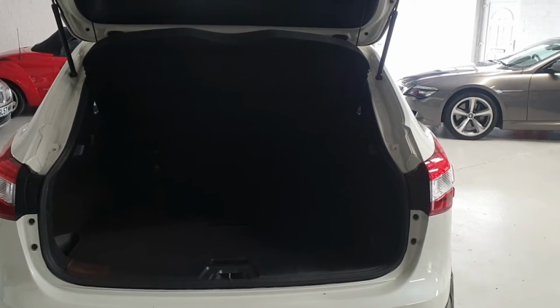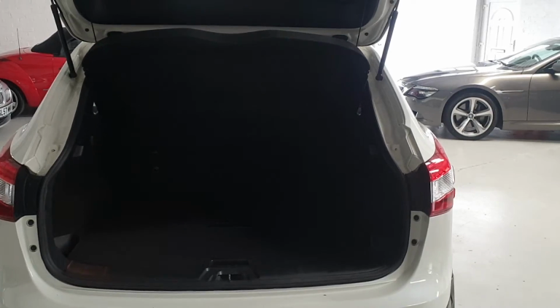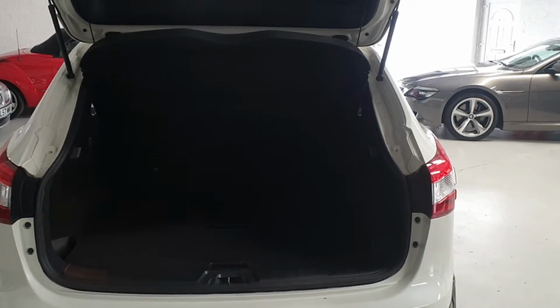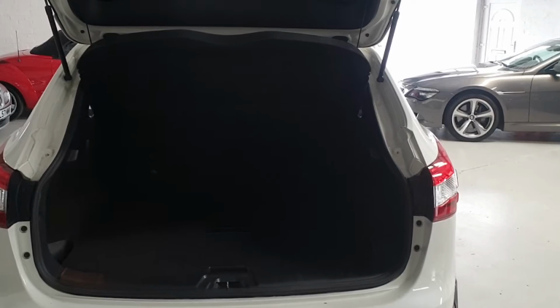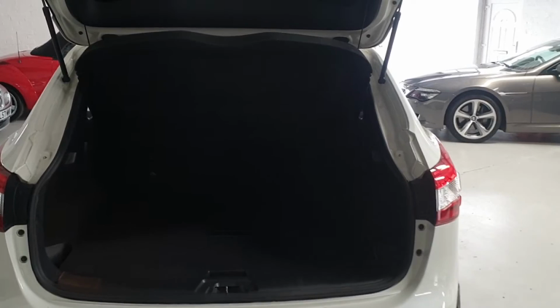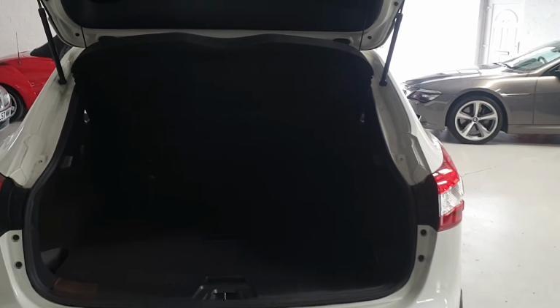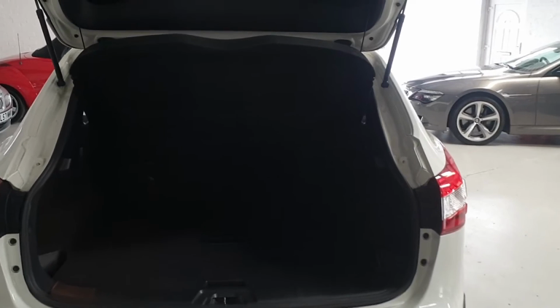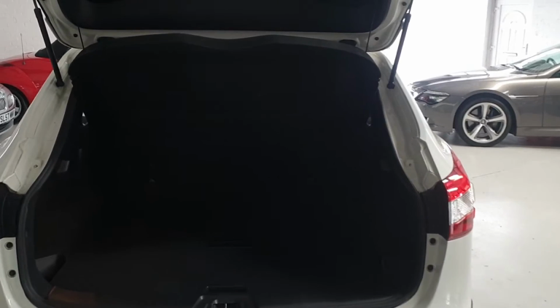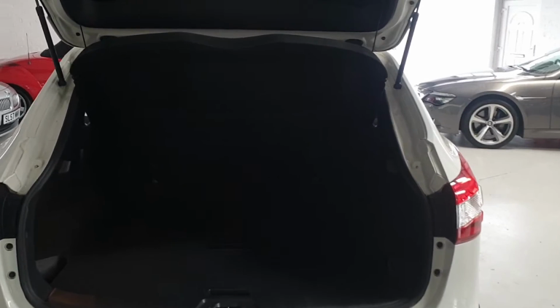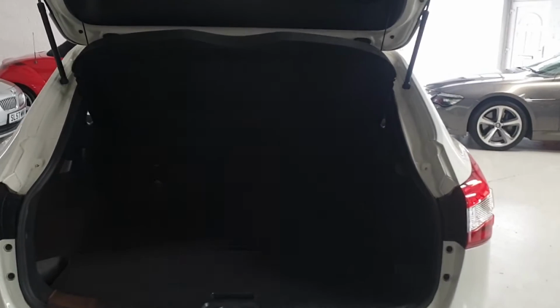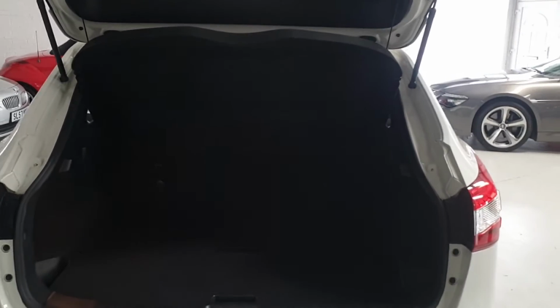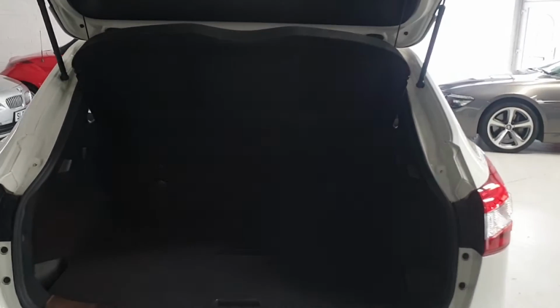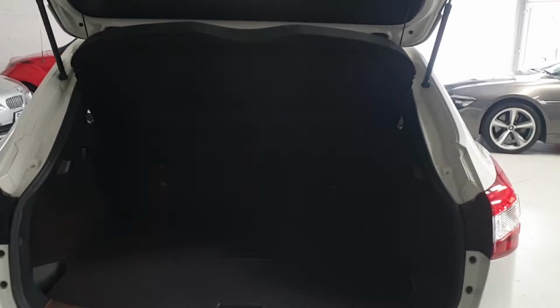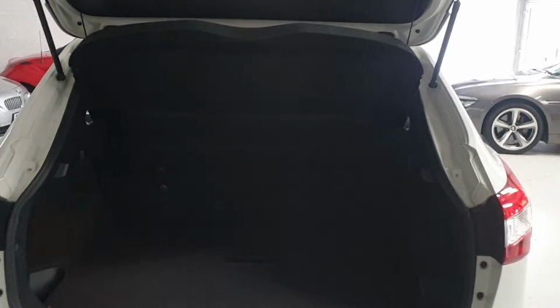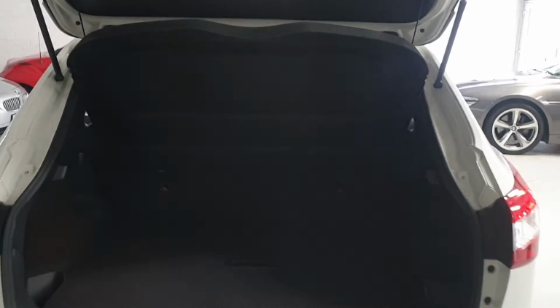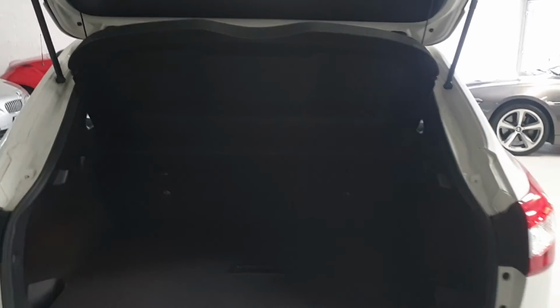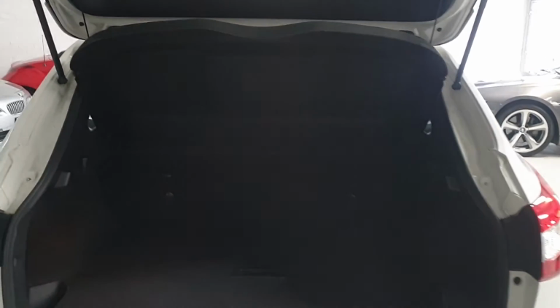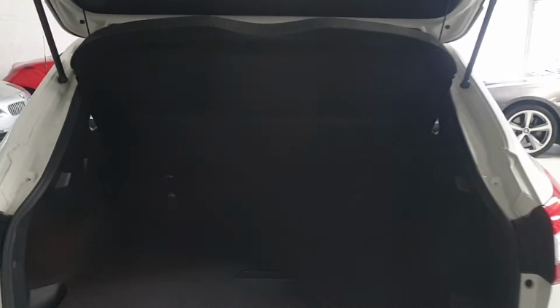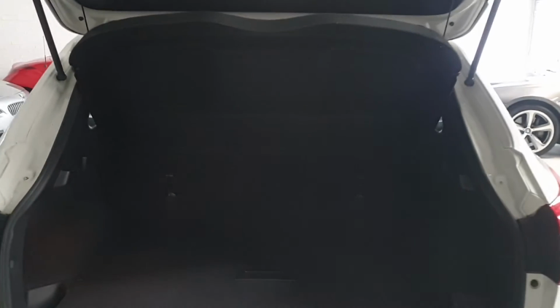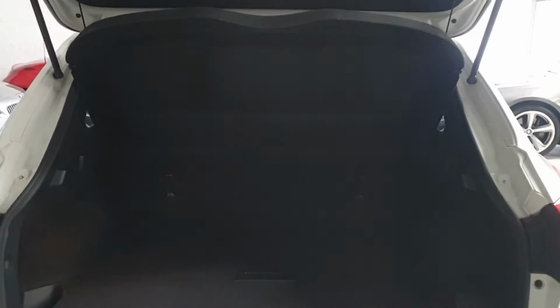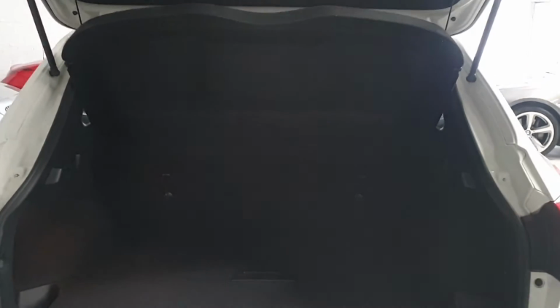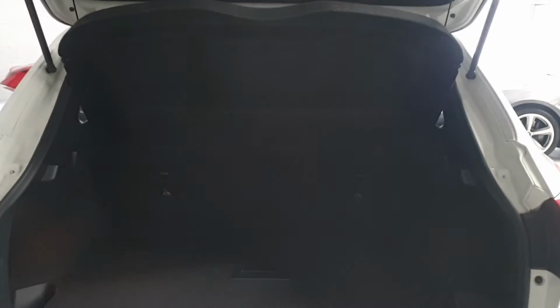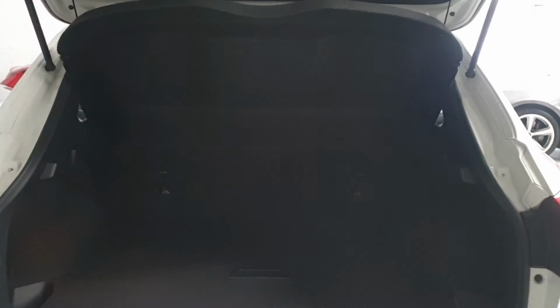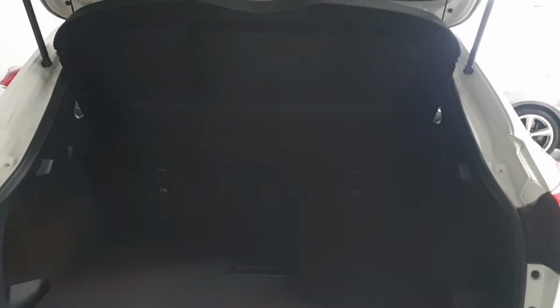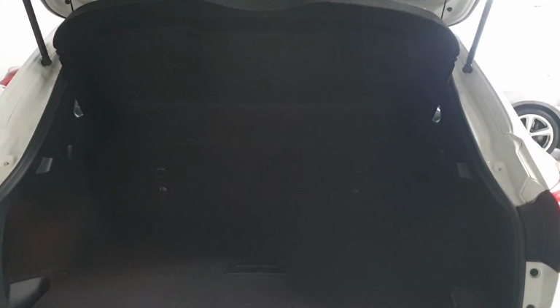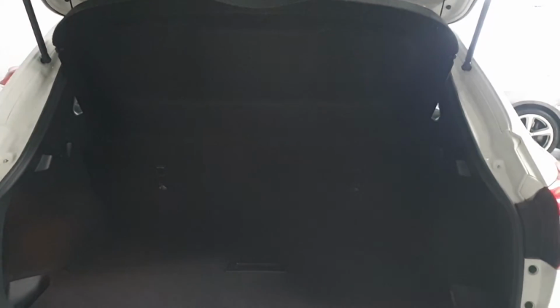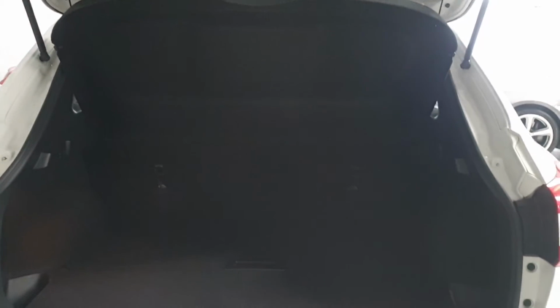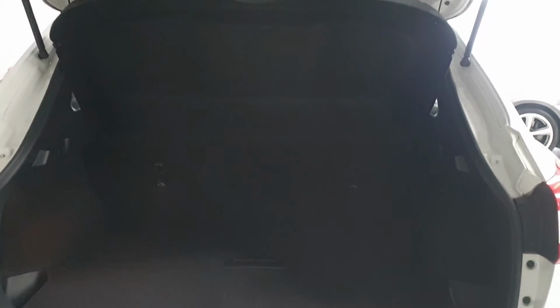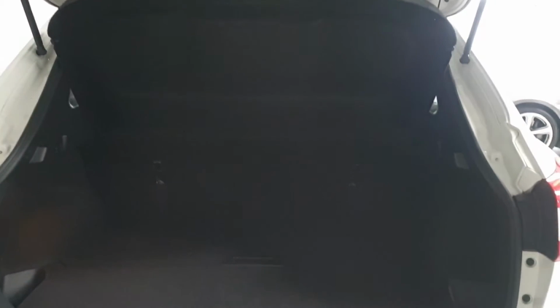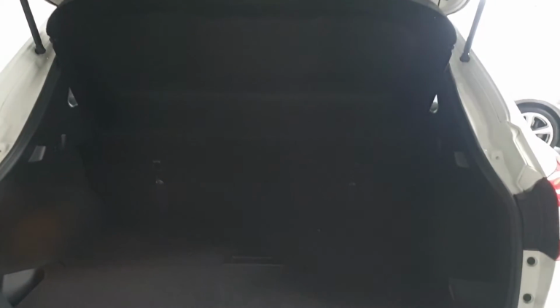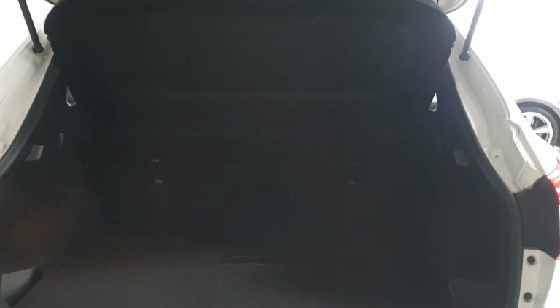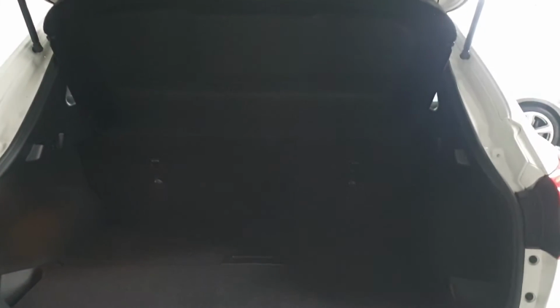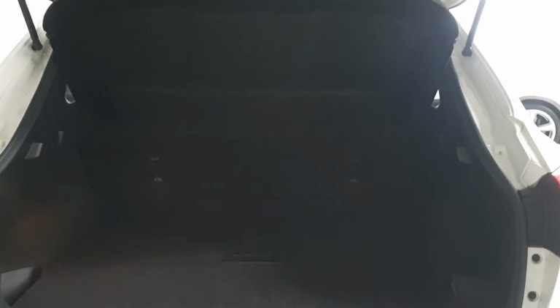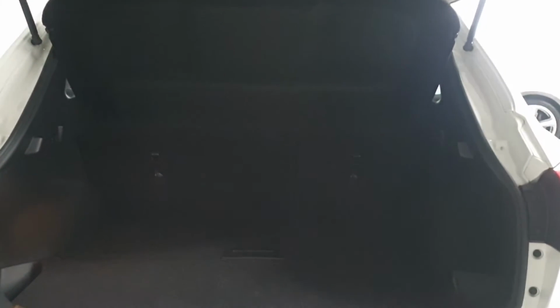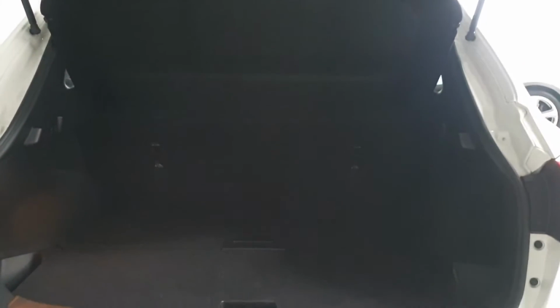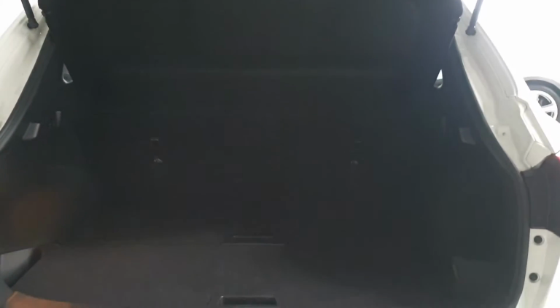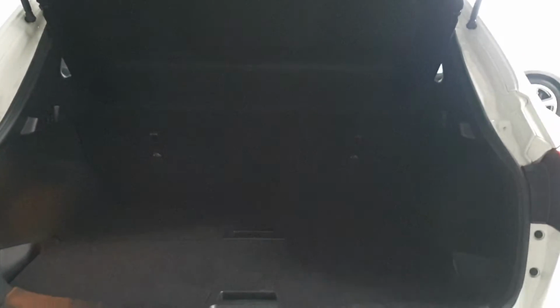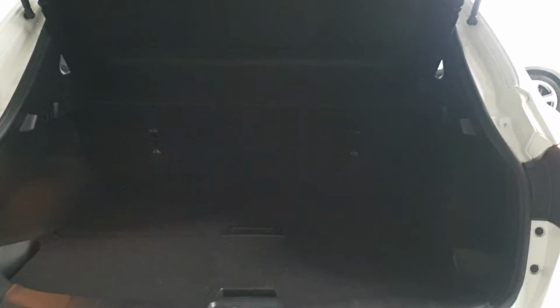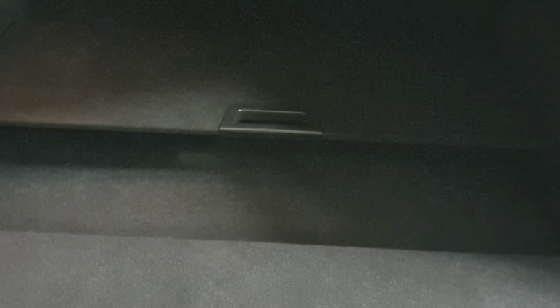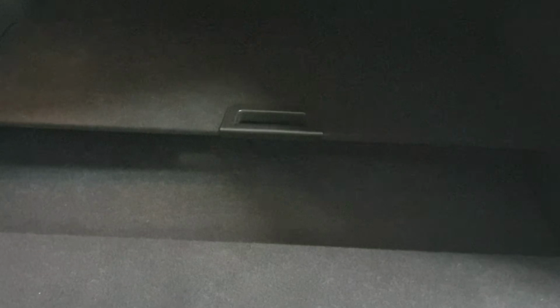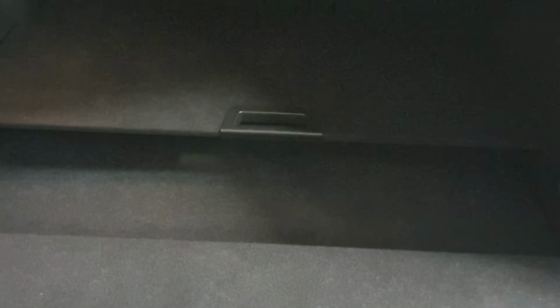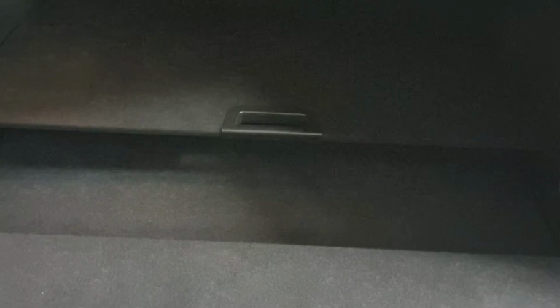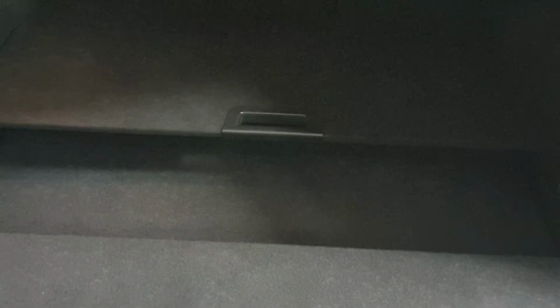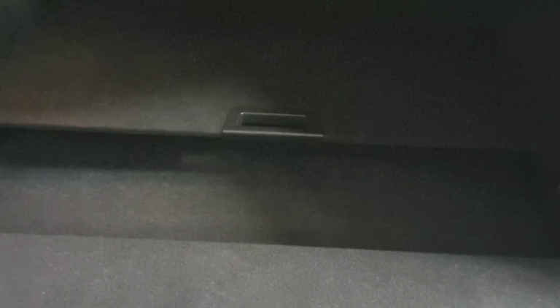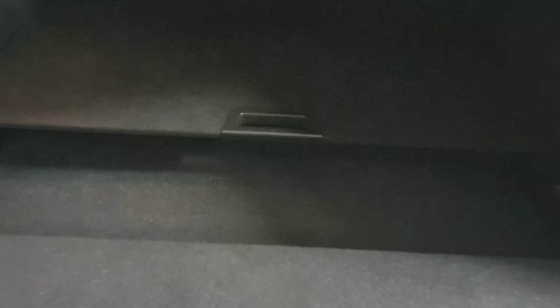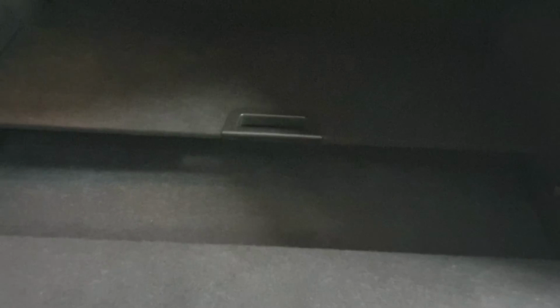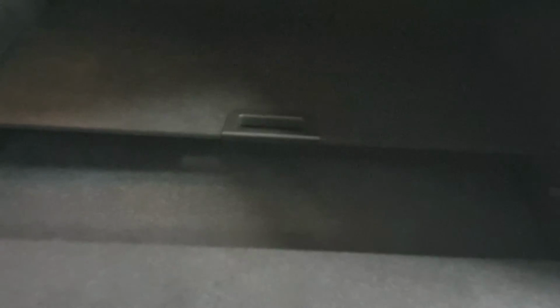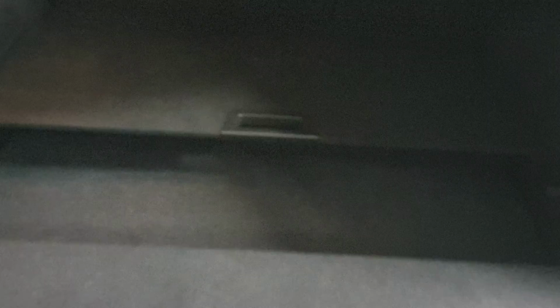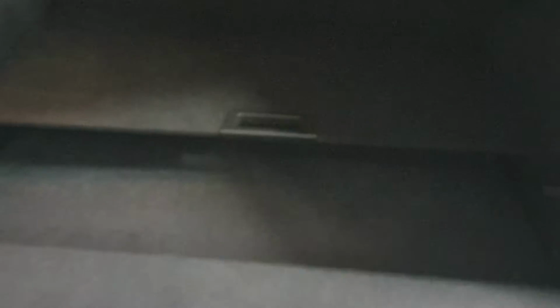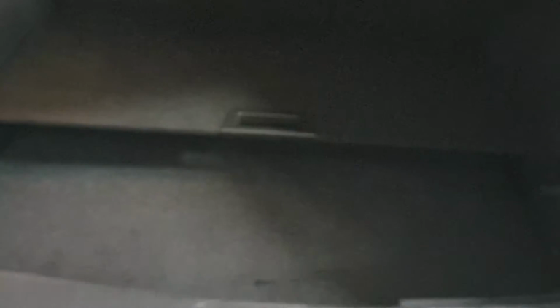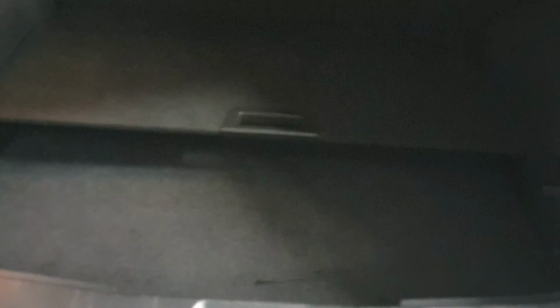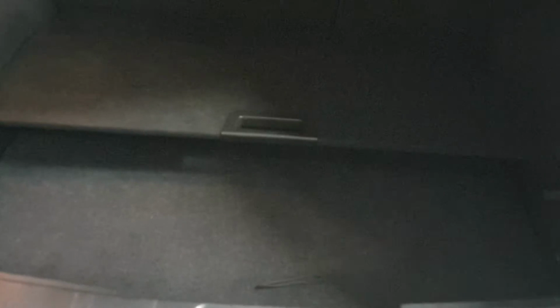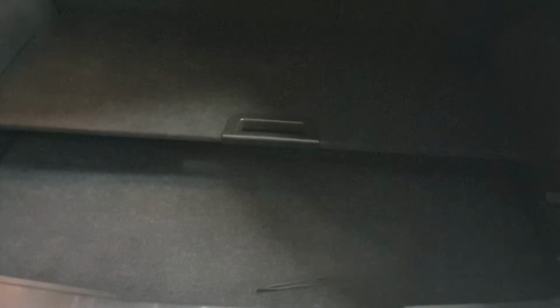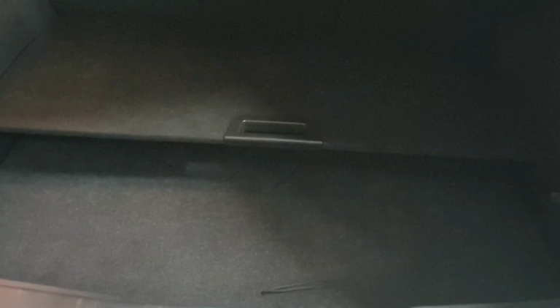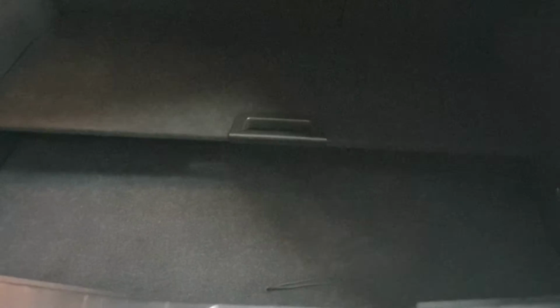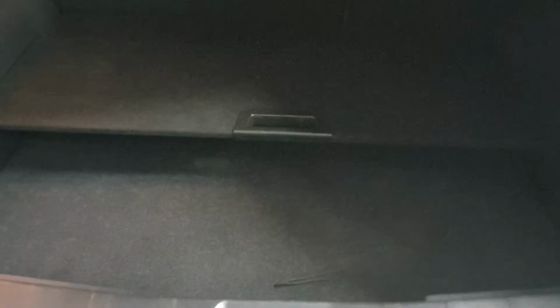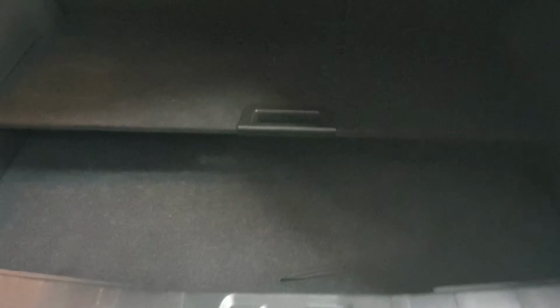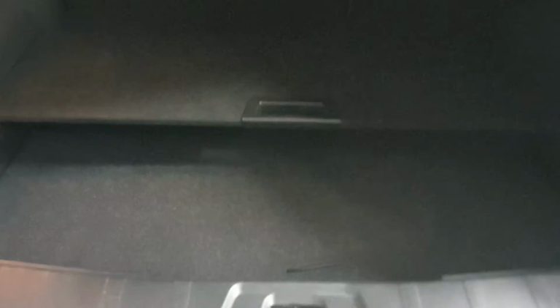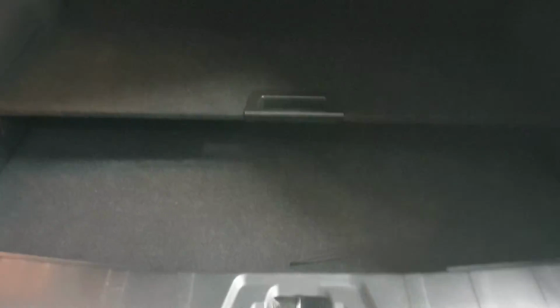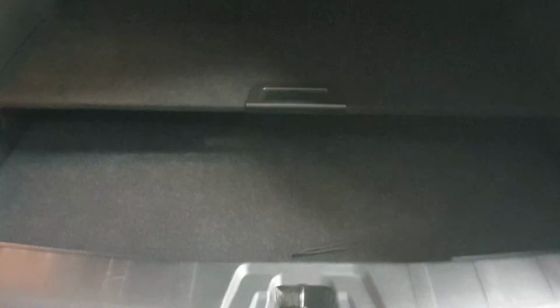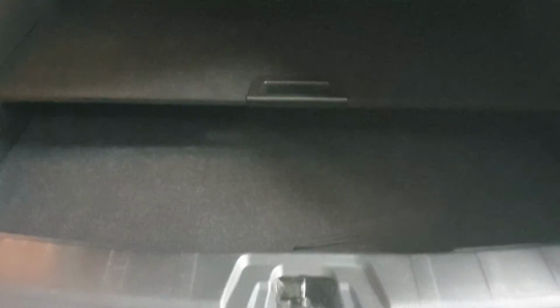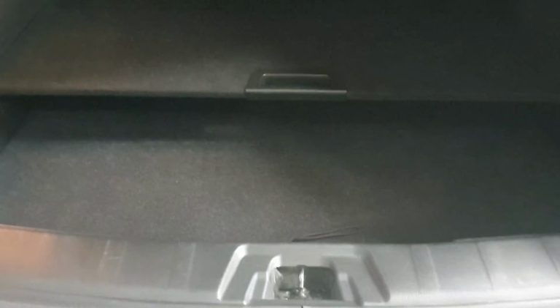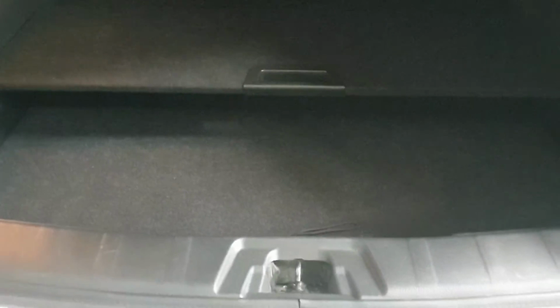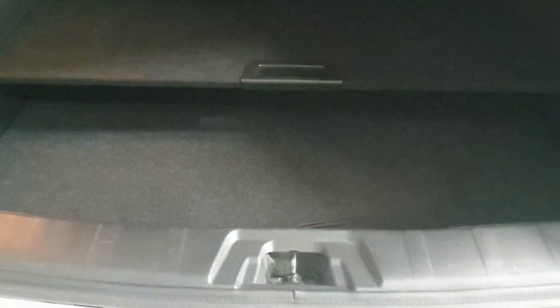Around the back, the car has a great size boot with split folding rear seats for additional storage. The boot floor is twin level for even more storage.